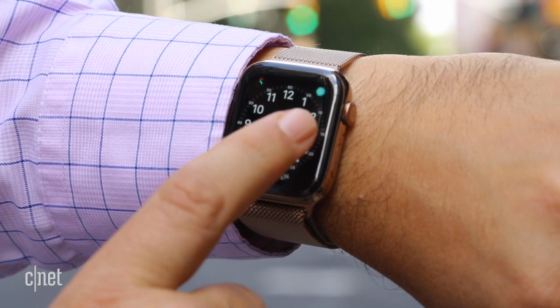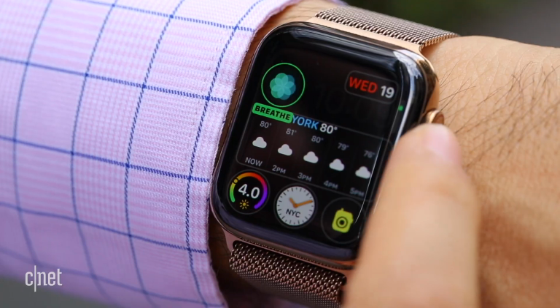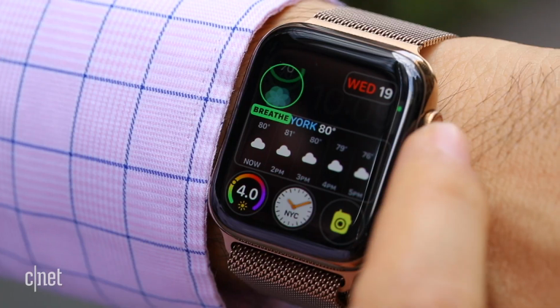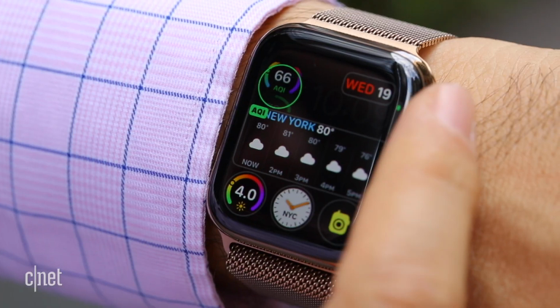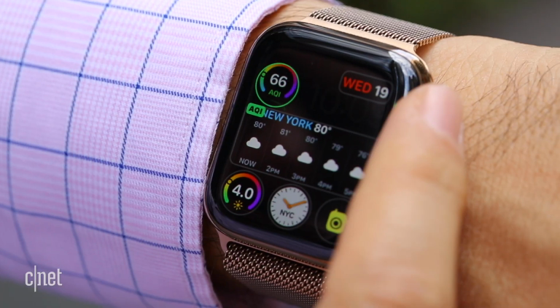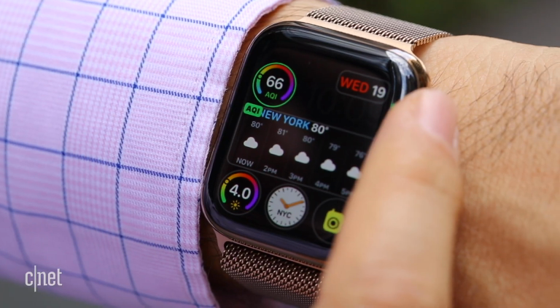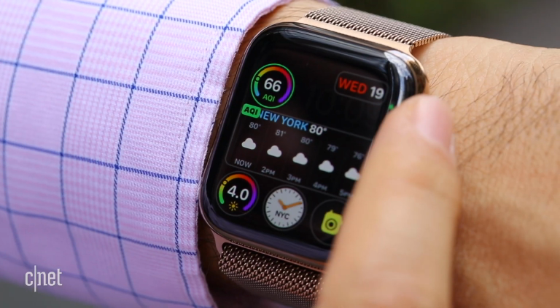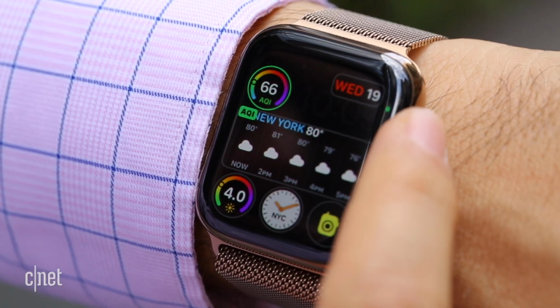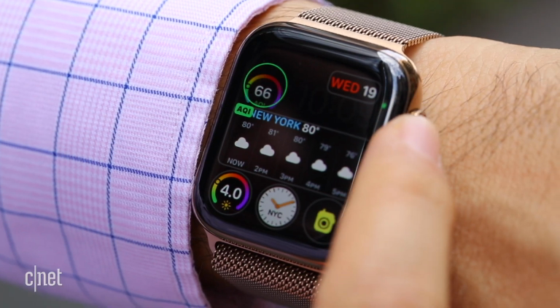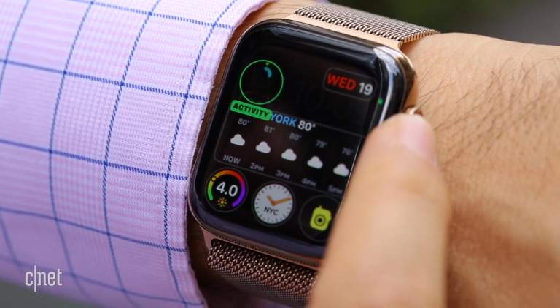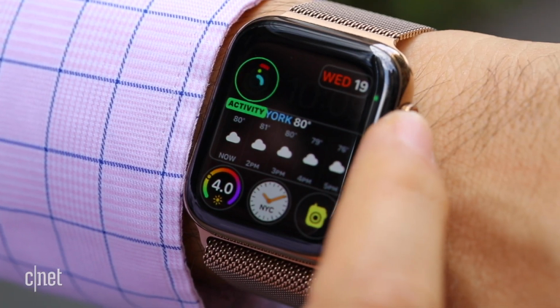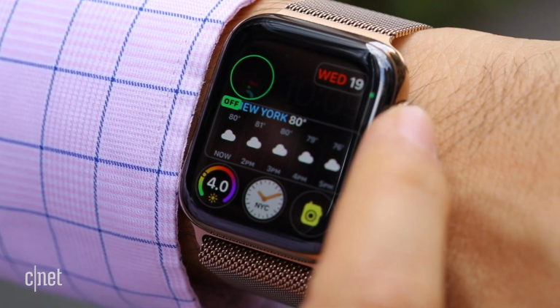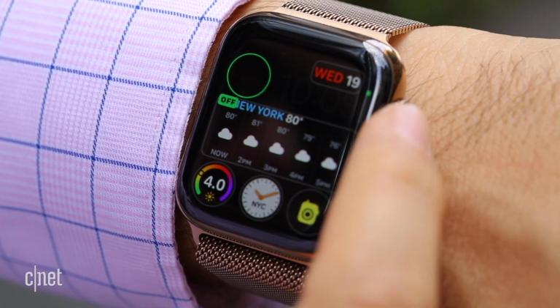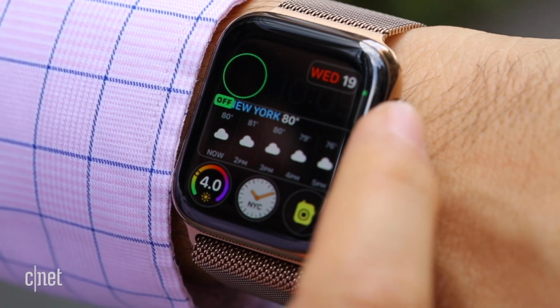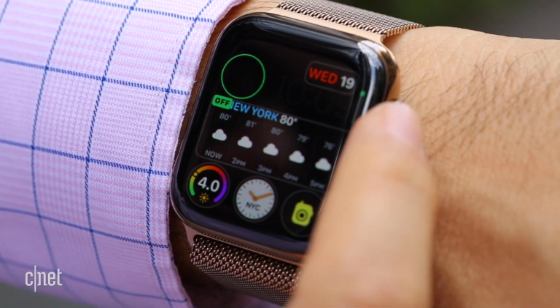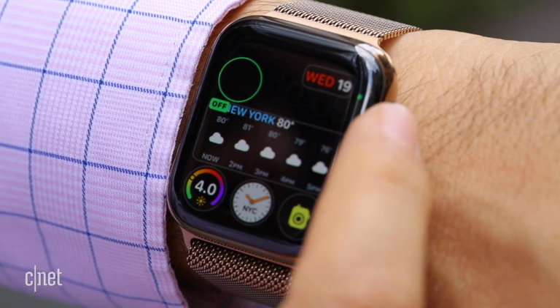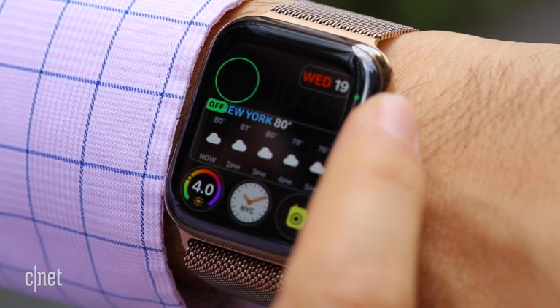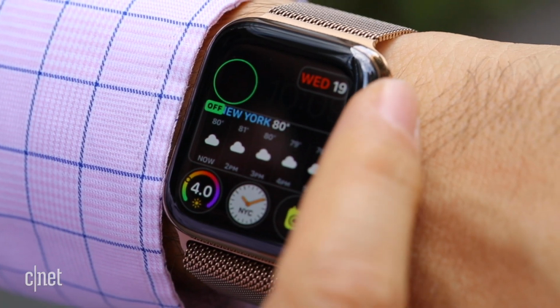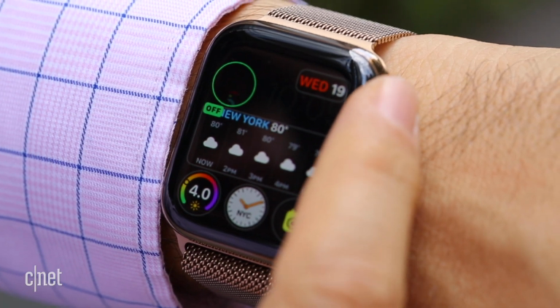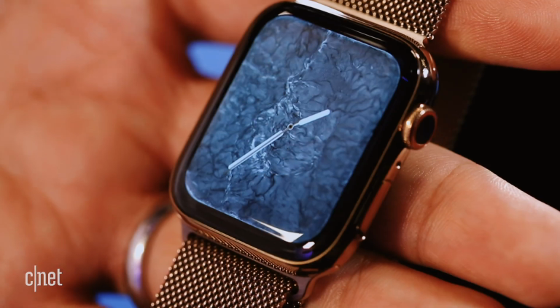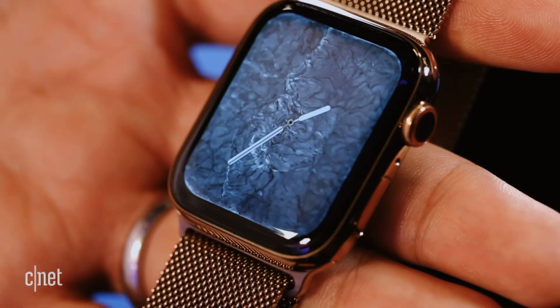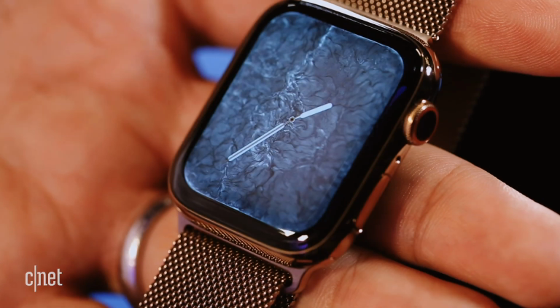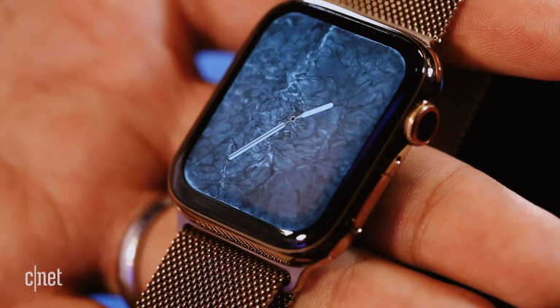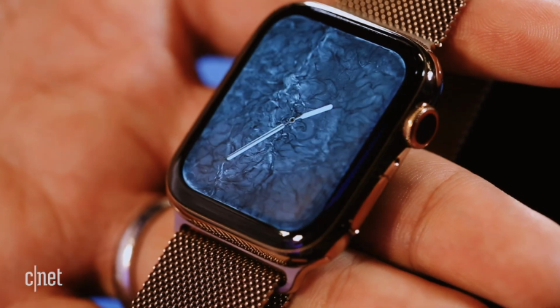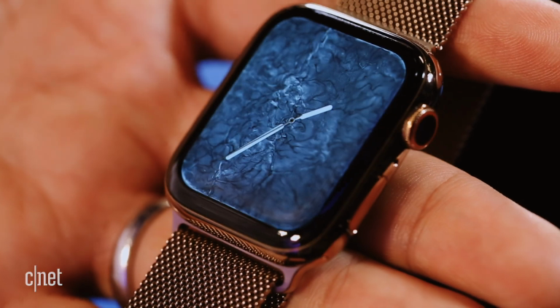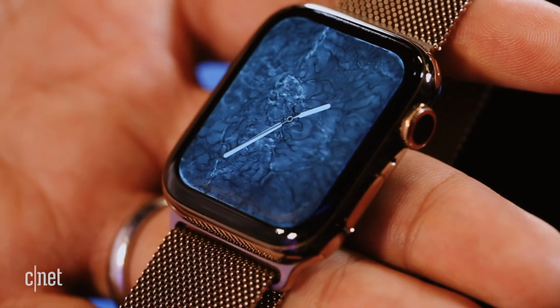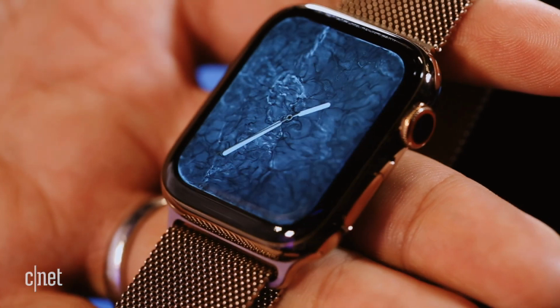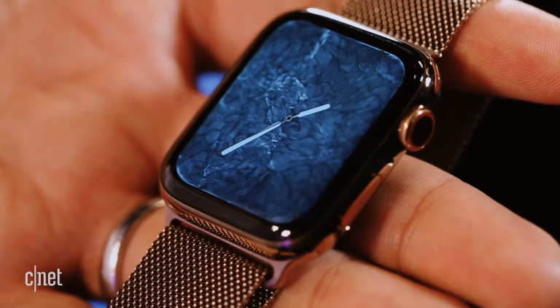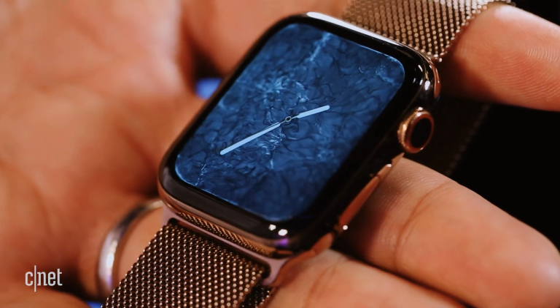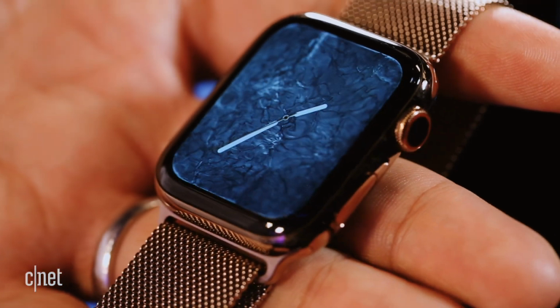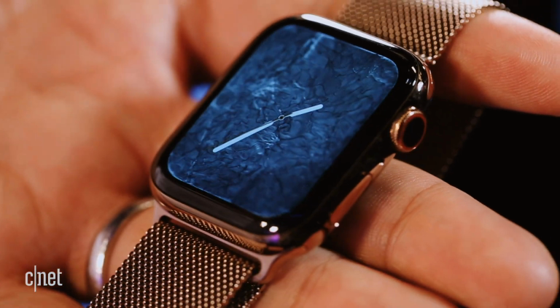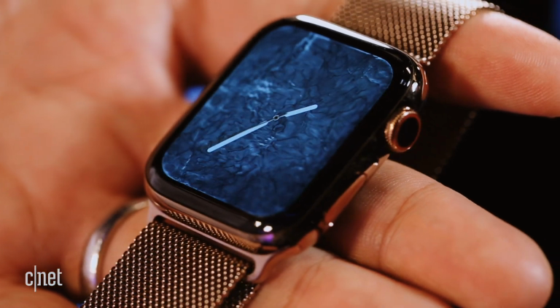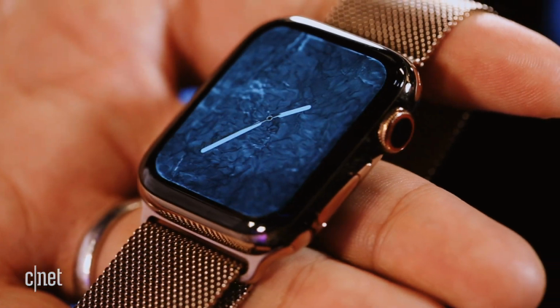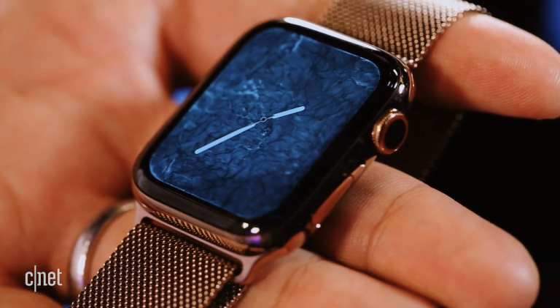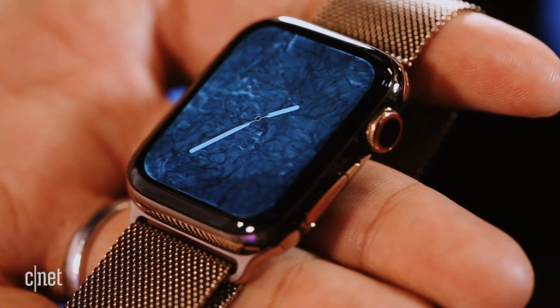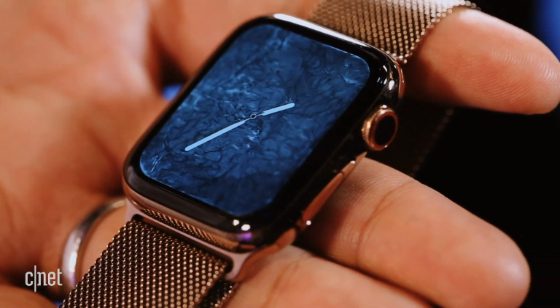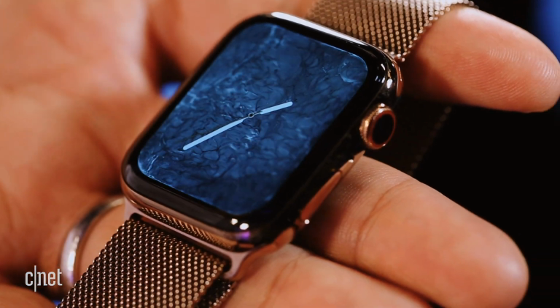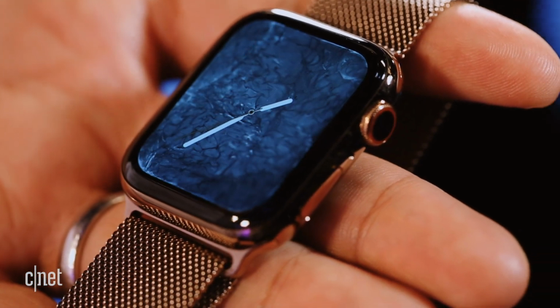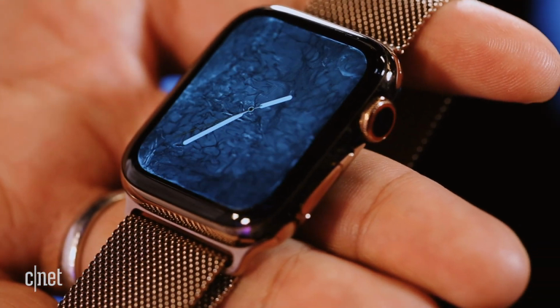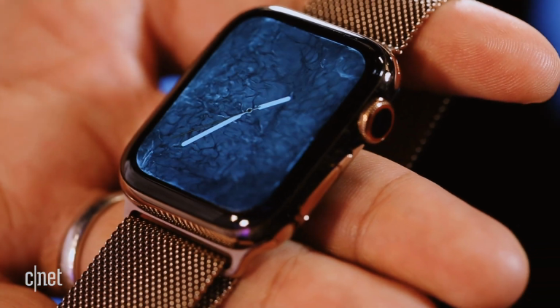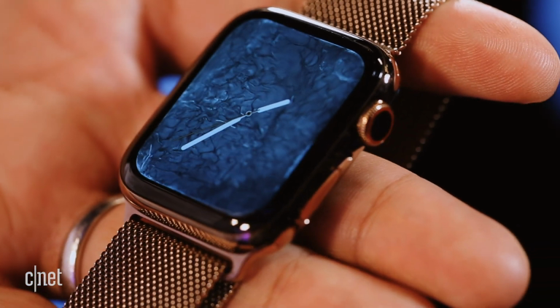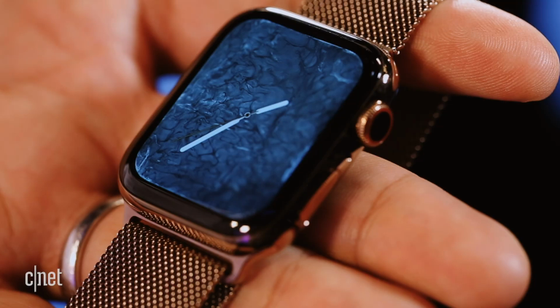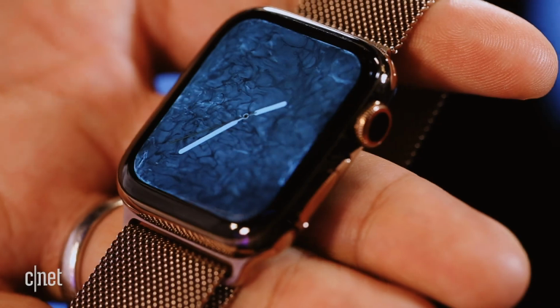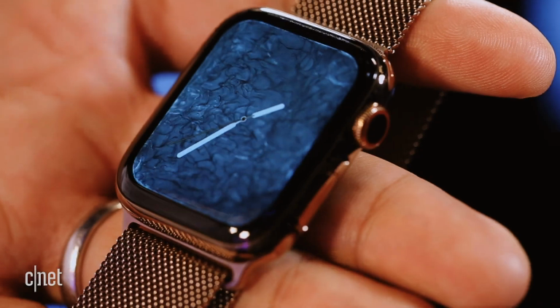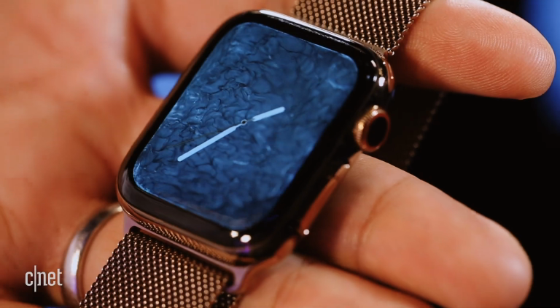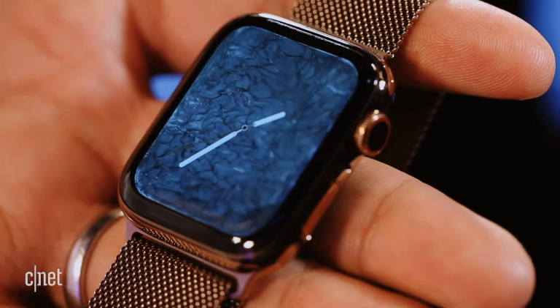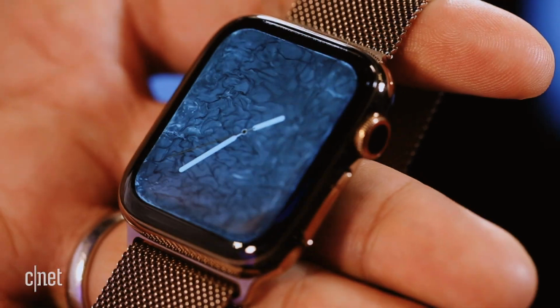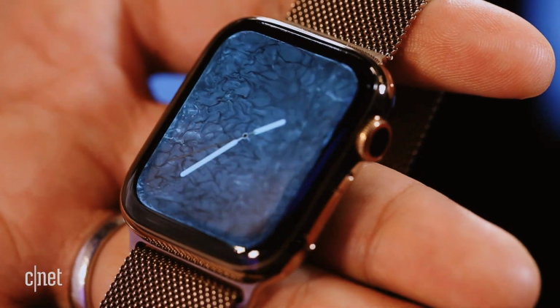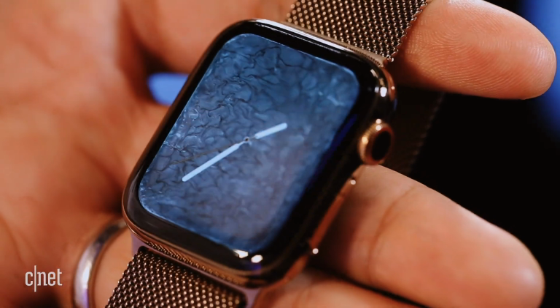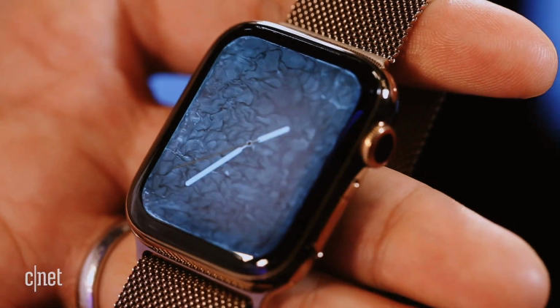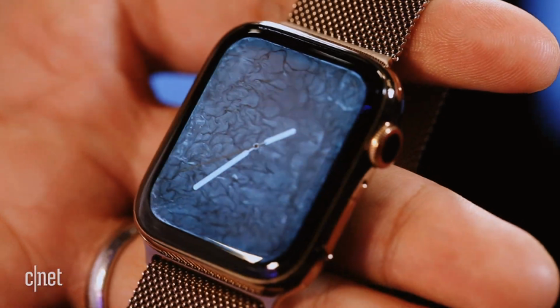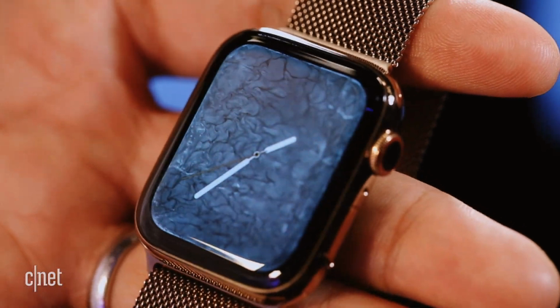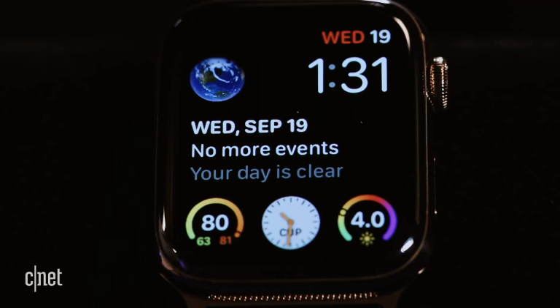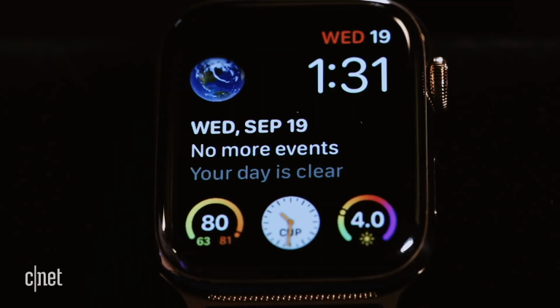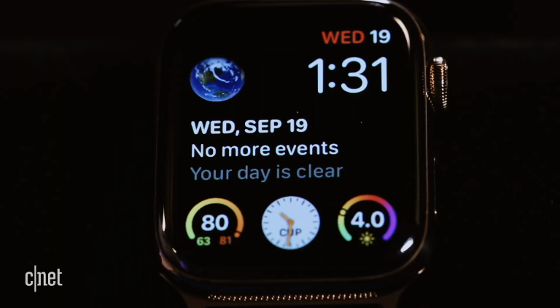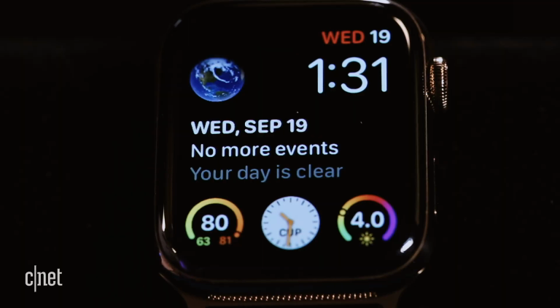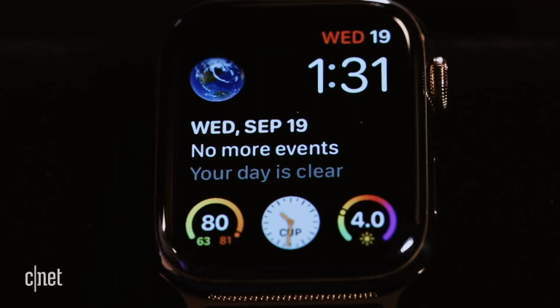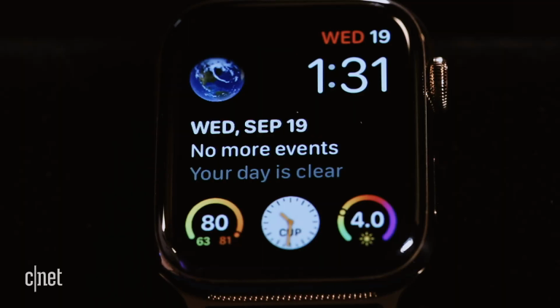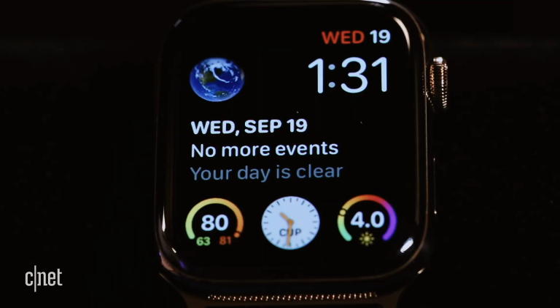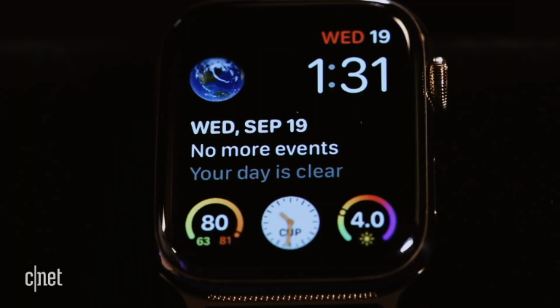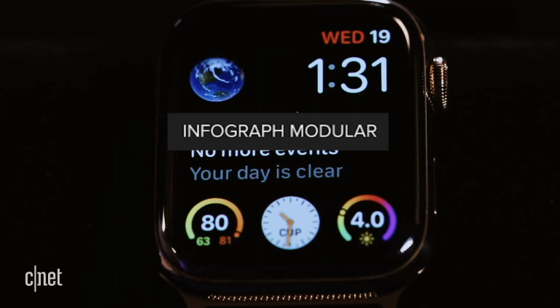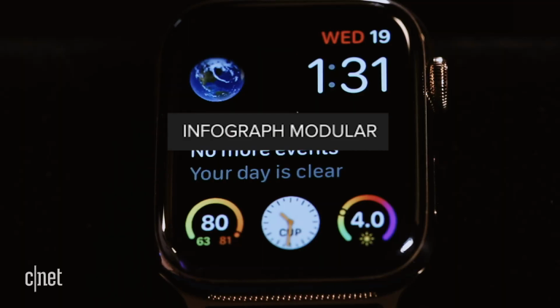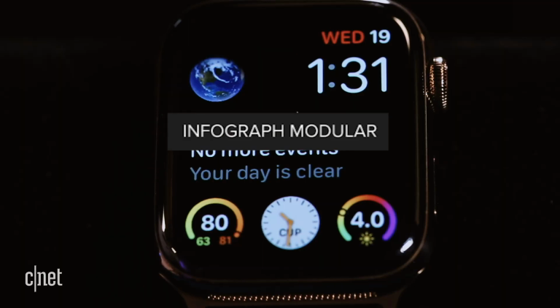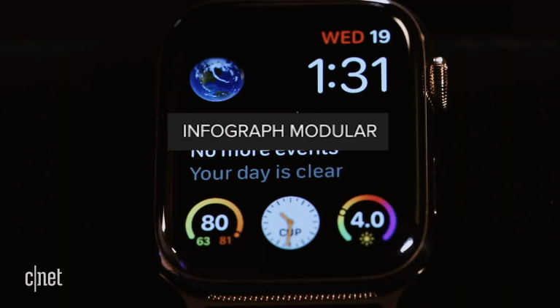While there is no watch face store on the Apple Watch Series 4, there are a bunch of watch faces and some new ones. Let's run them all down.